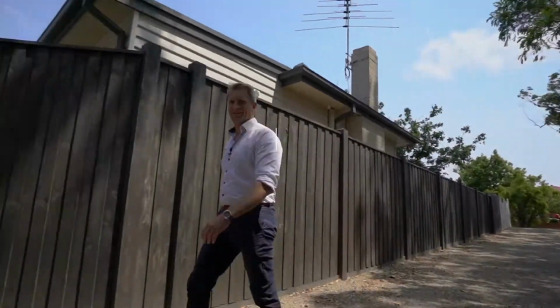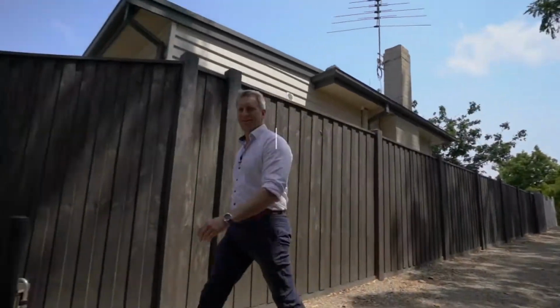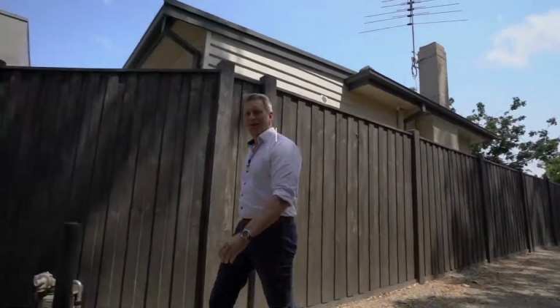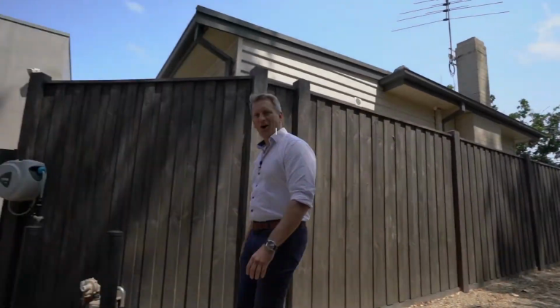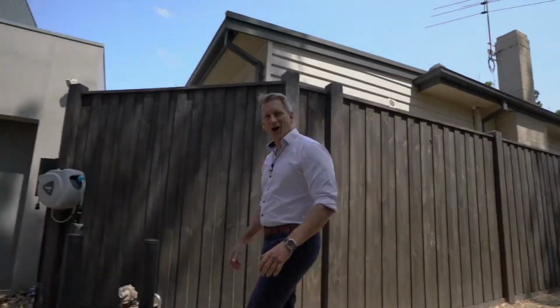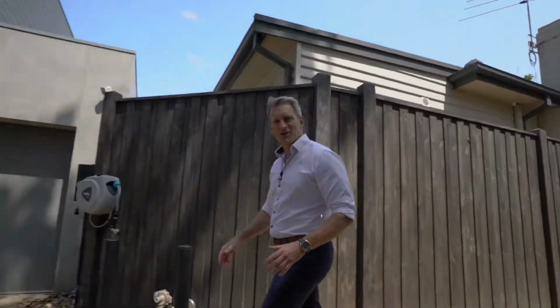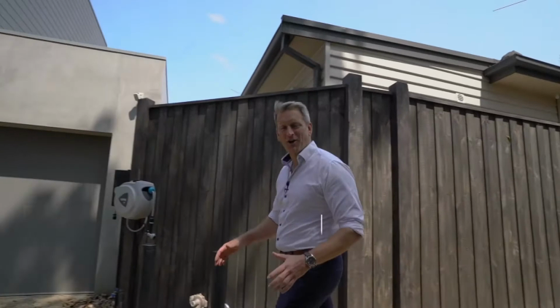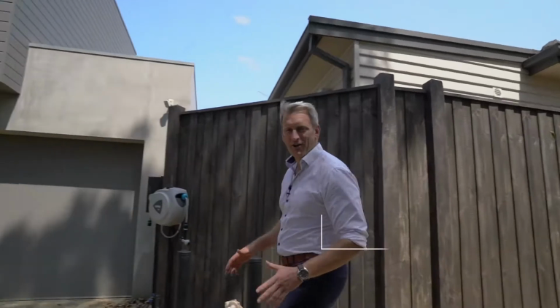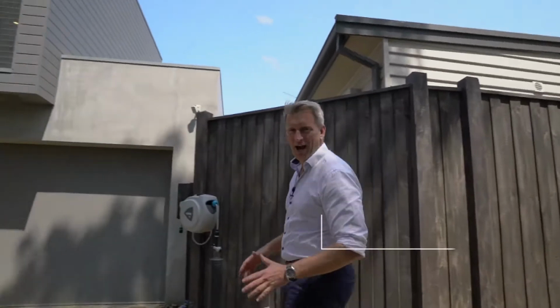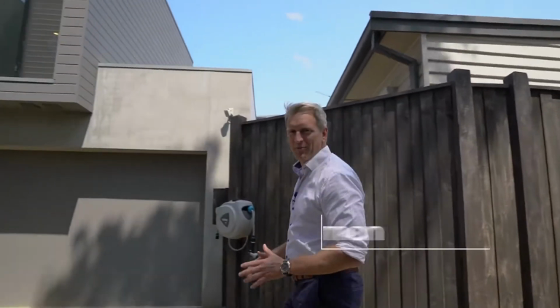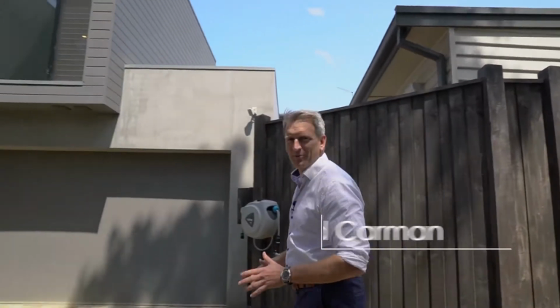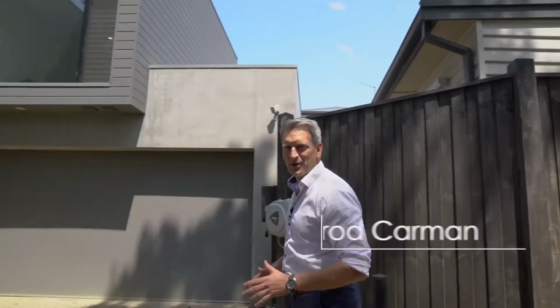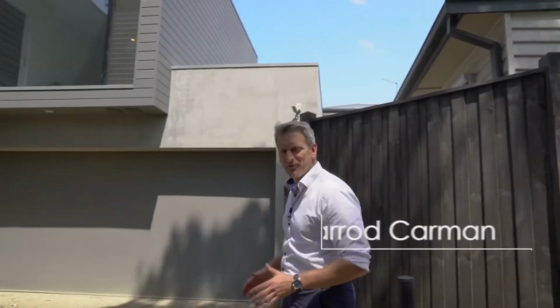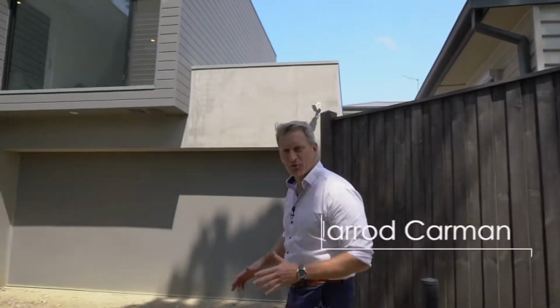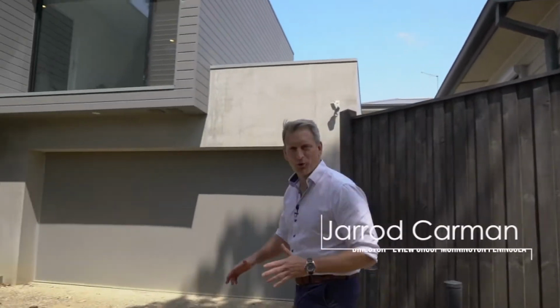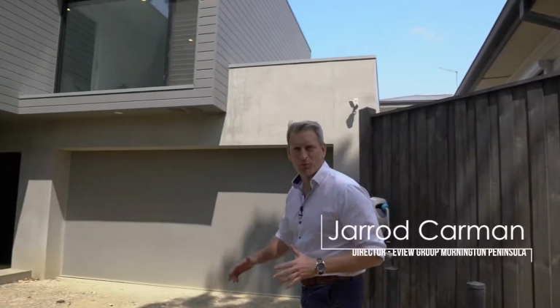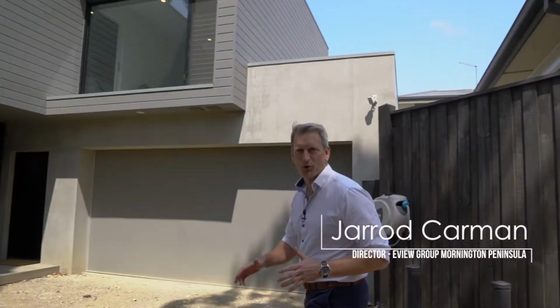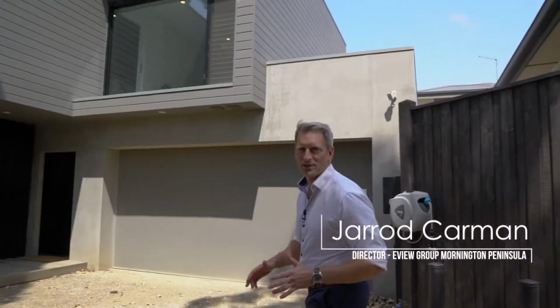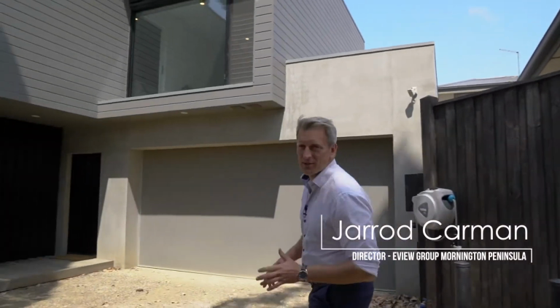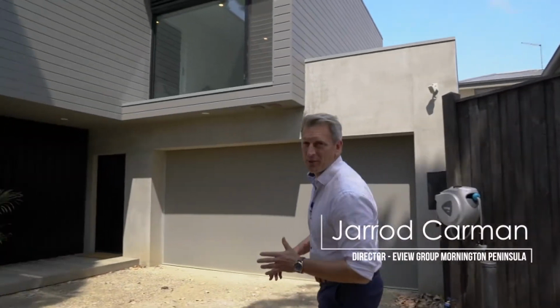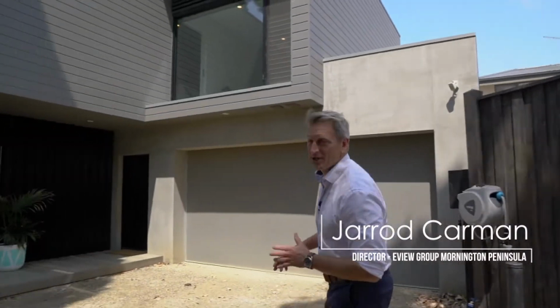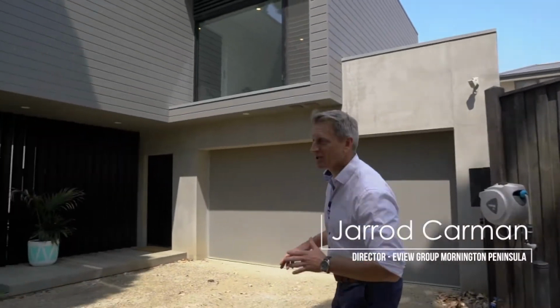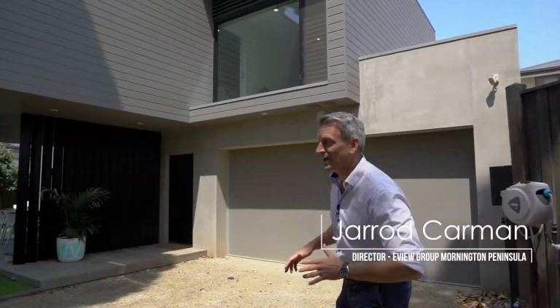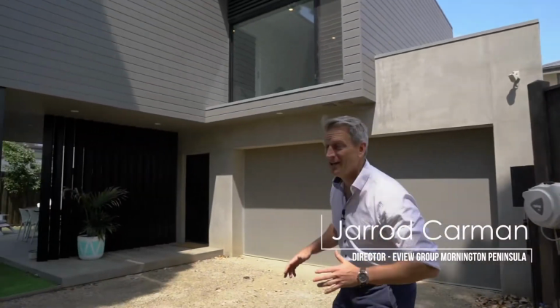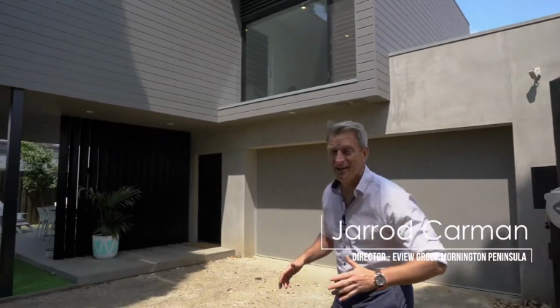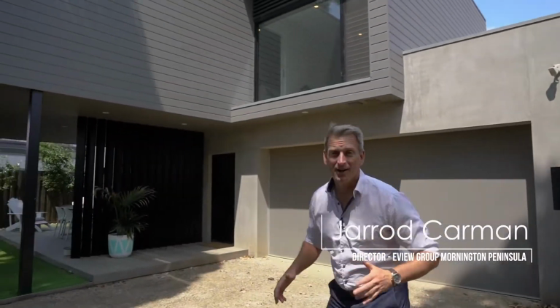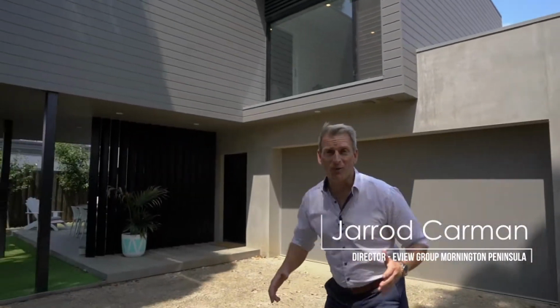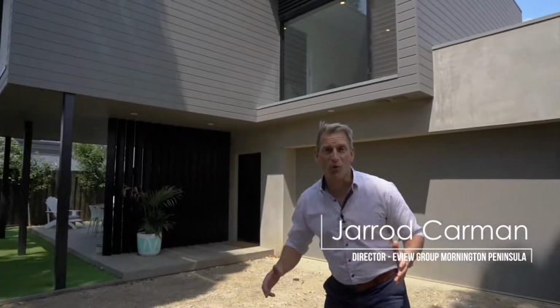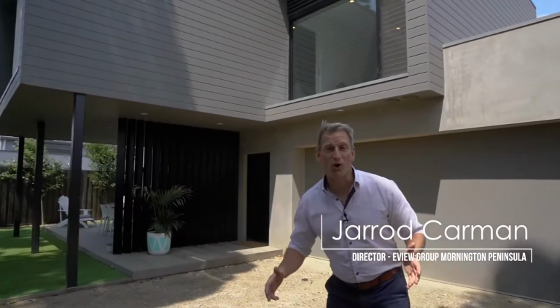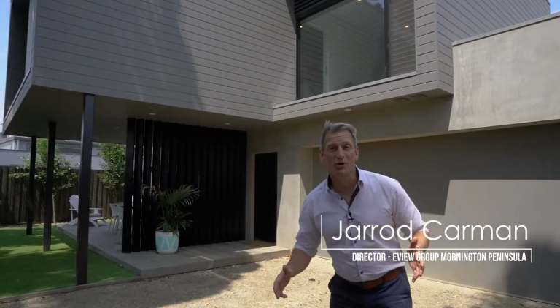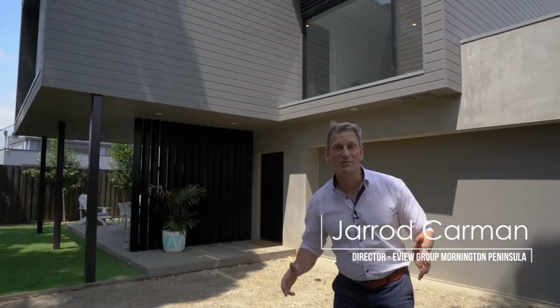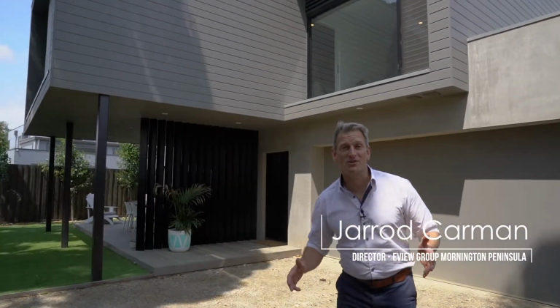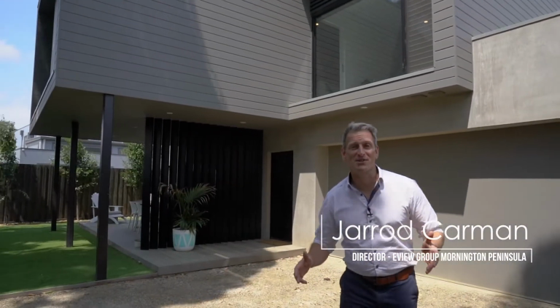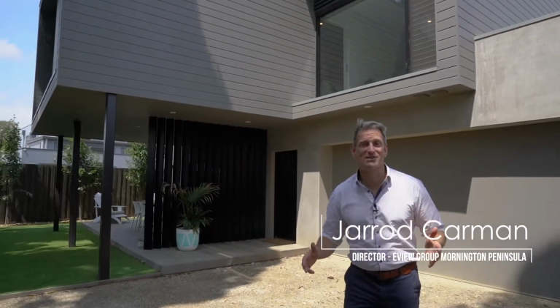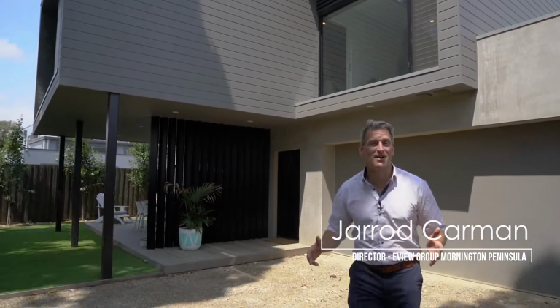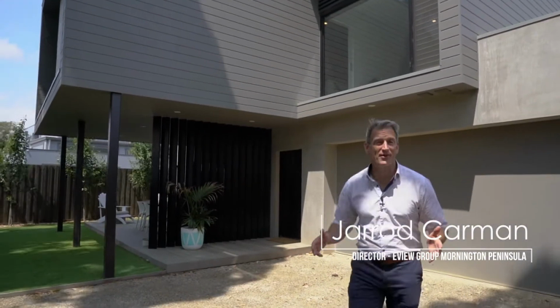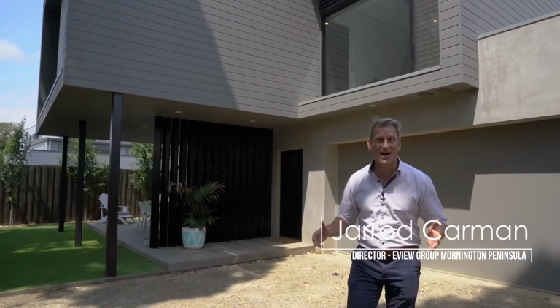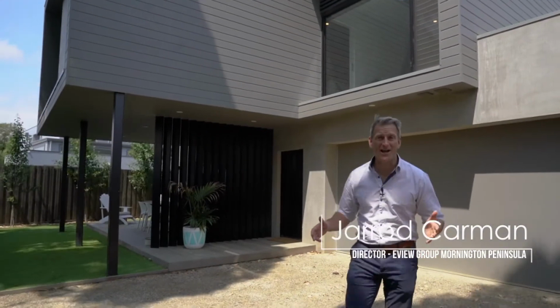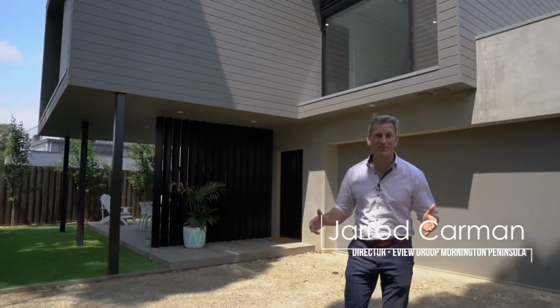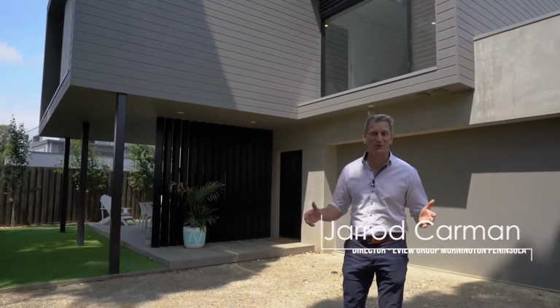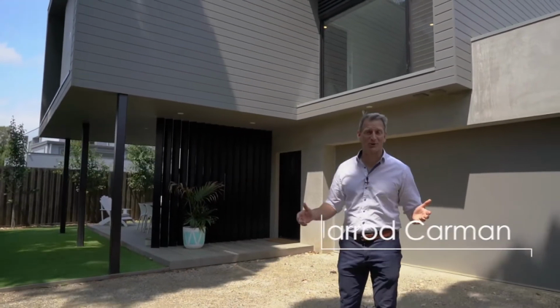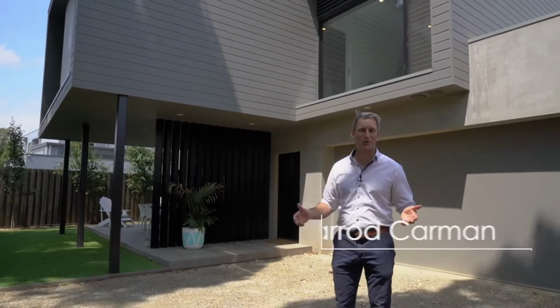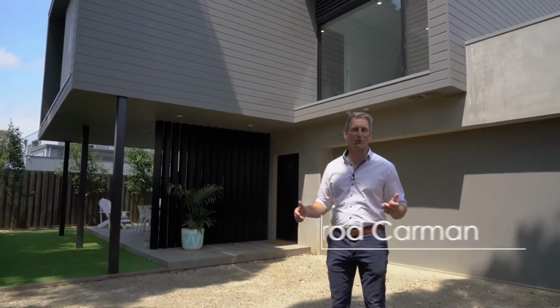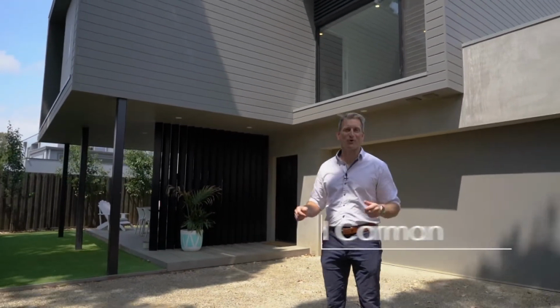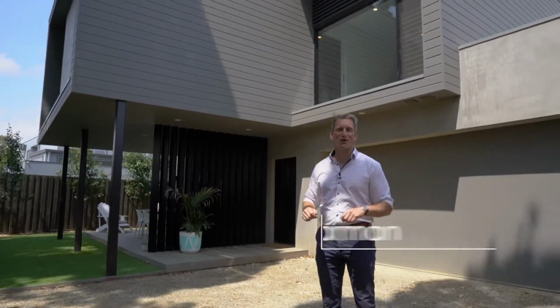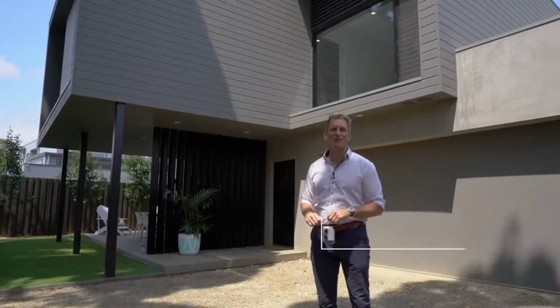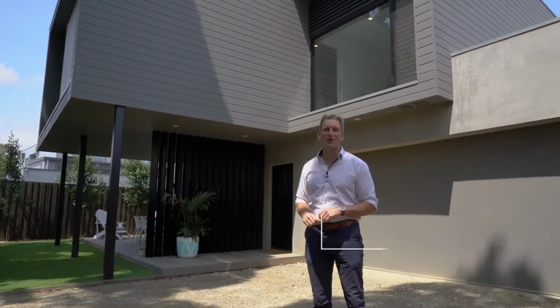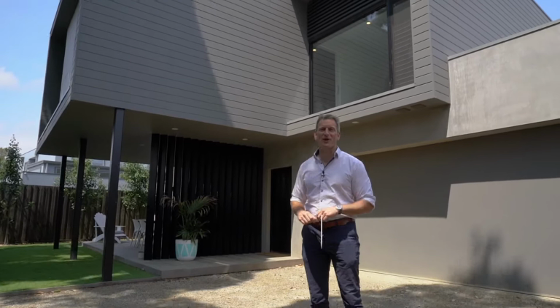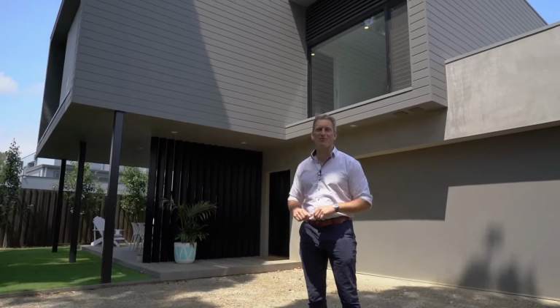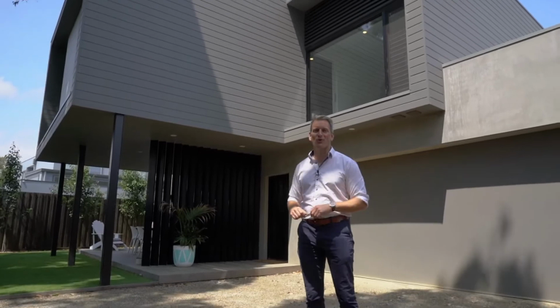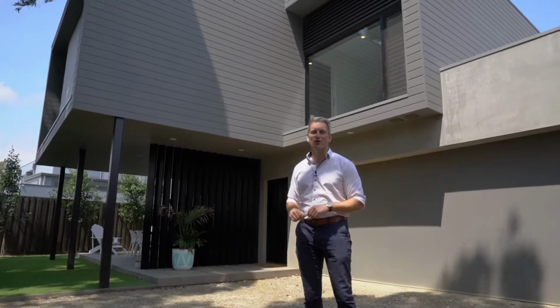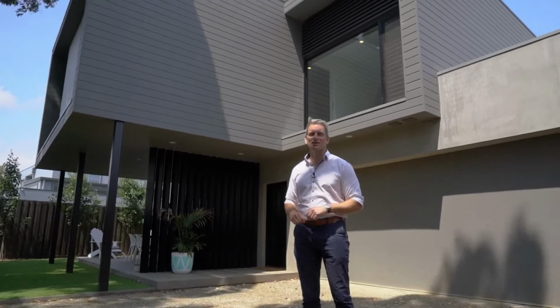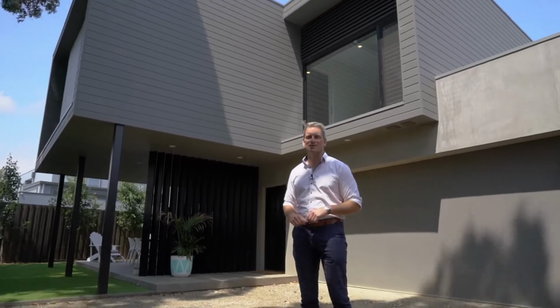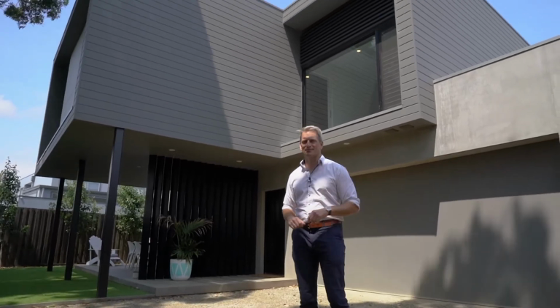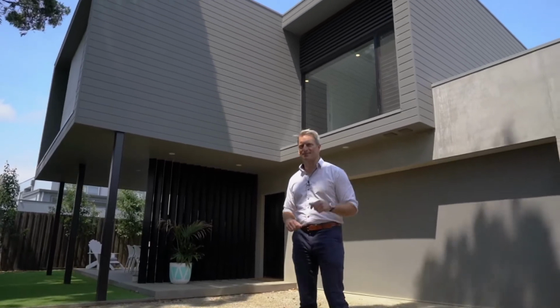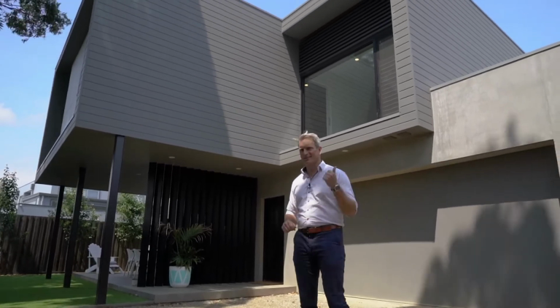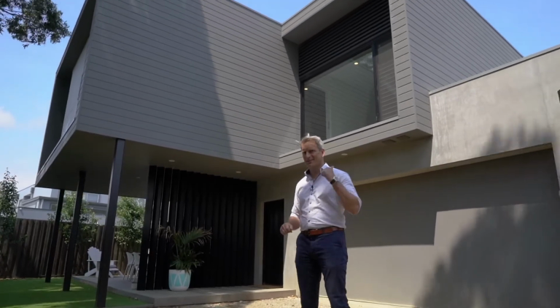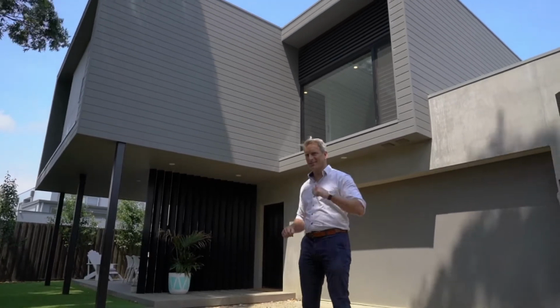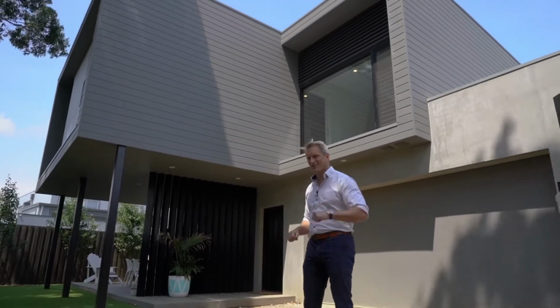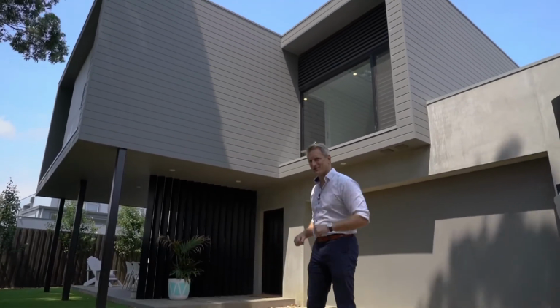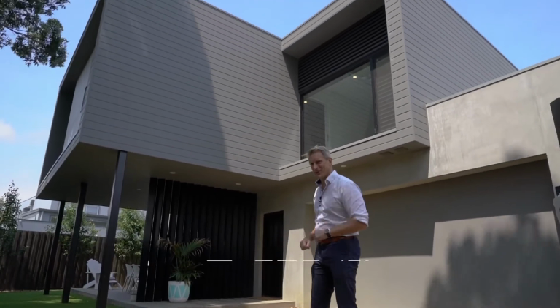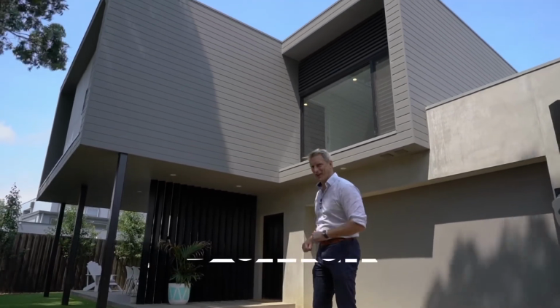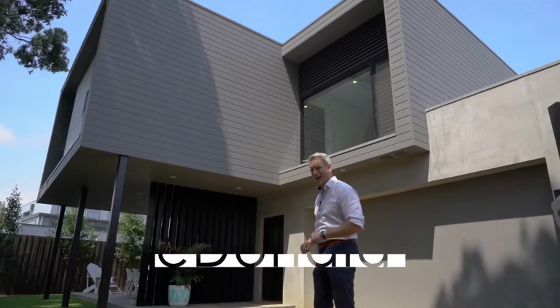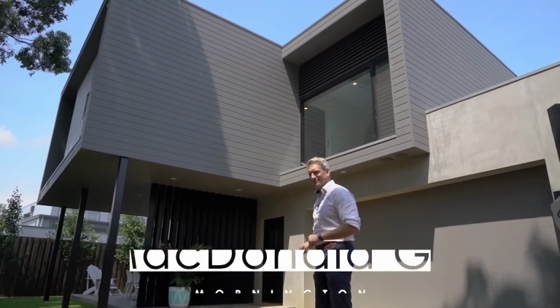Hi, Jarrod Carmers from the UV Group Mornington Peninsula, and welcome to 7a McDonald Grove in Mornington. Check it out.